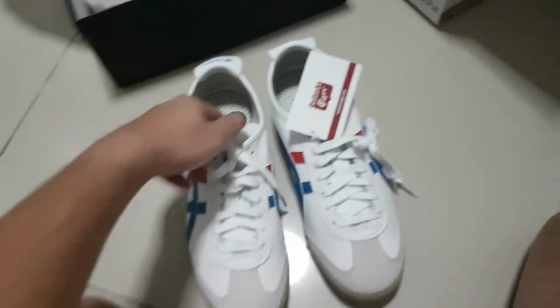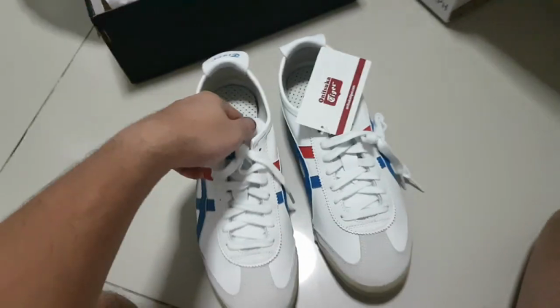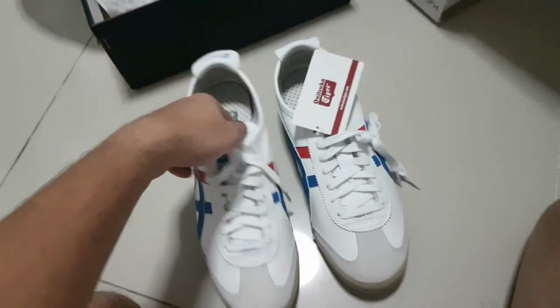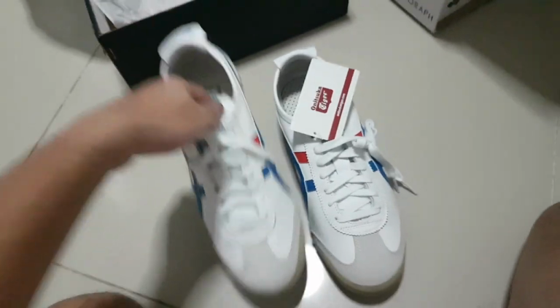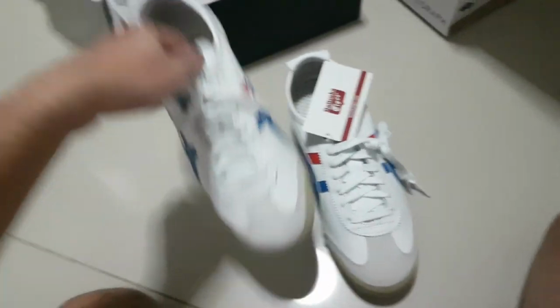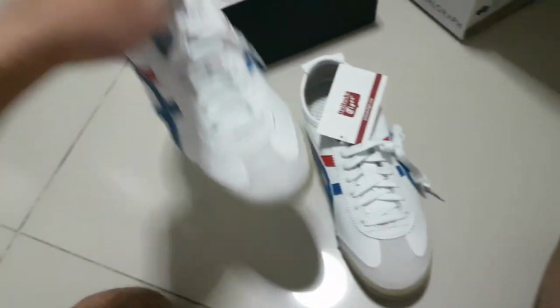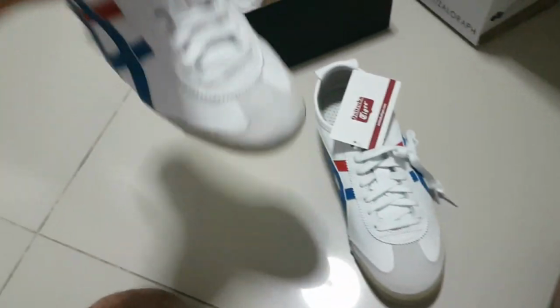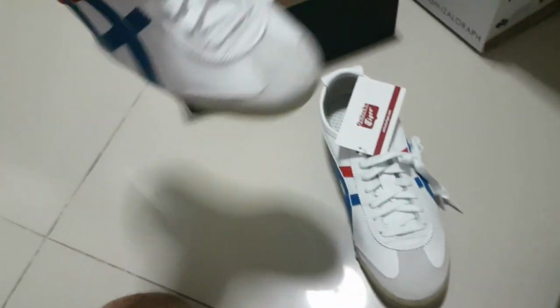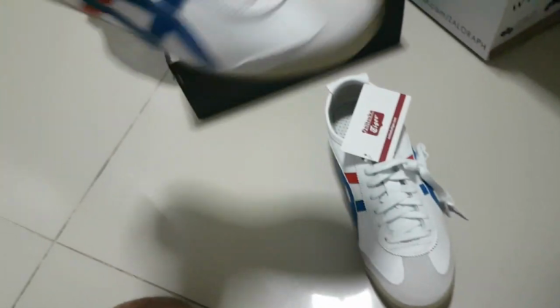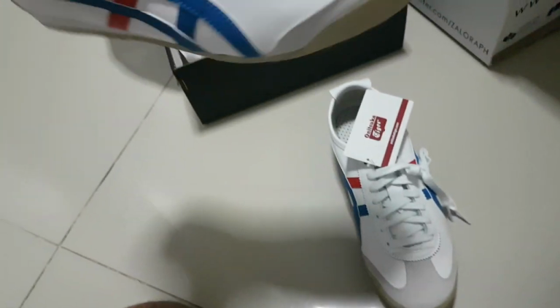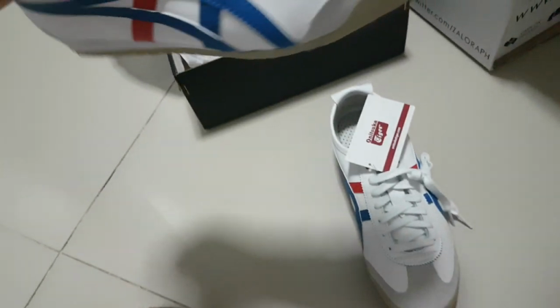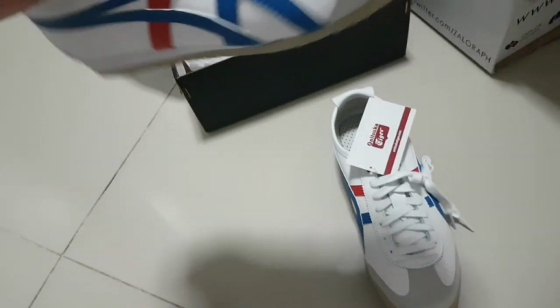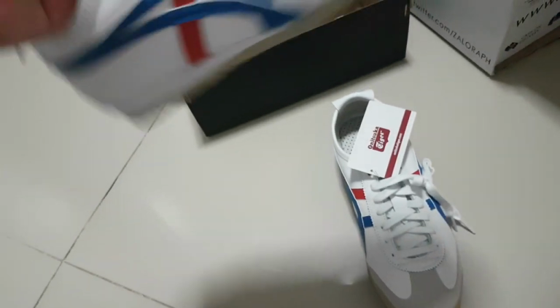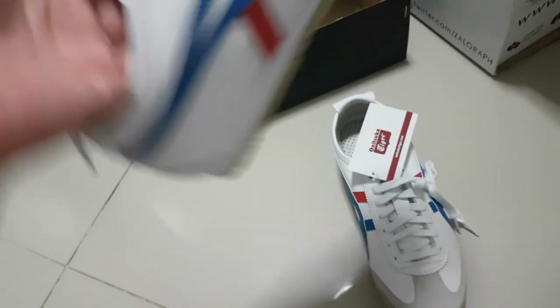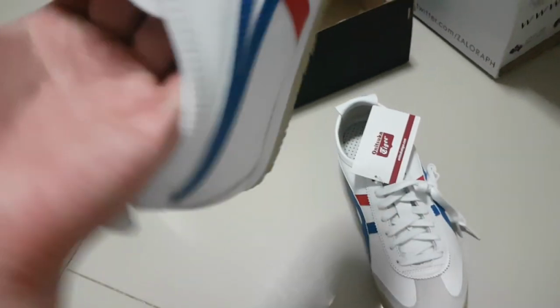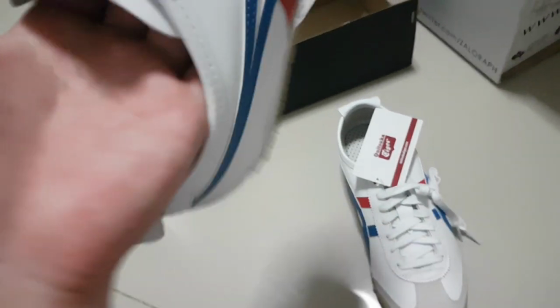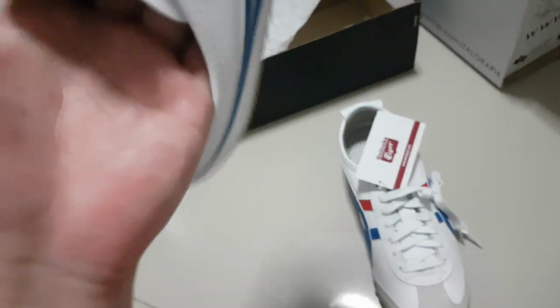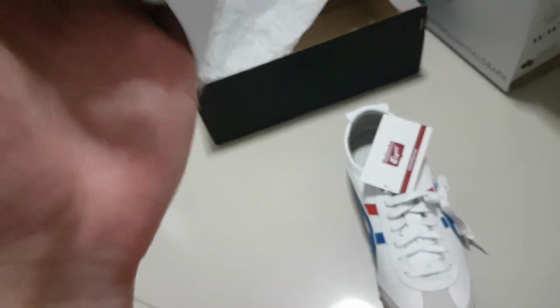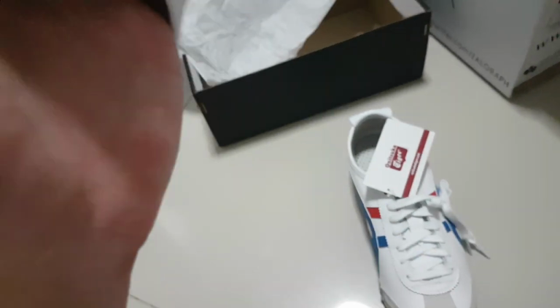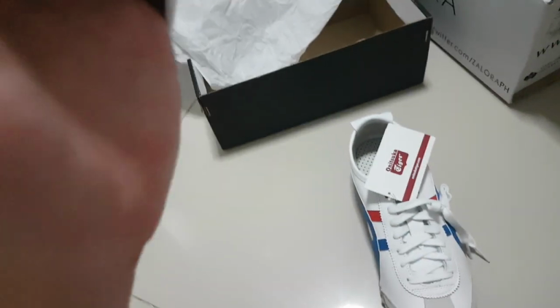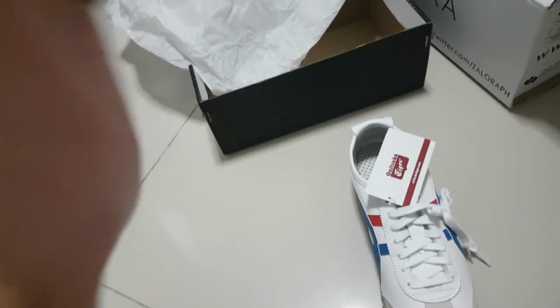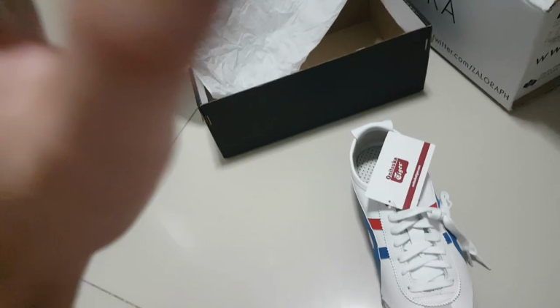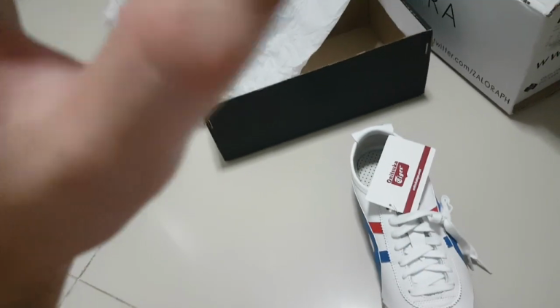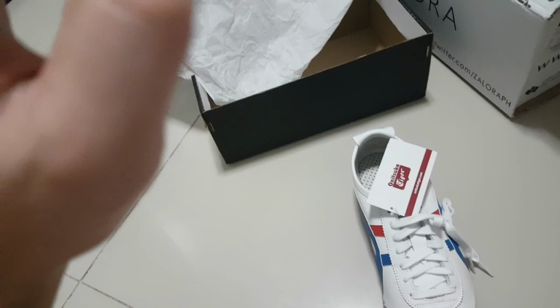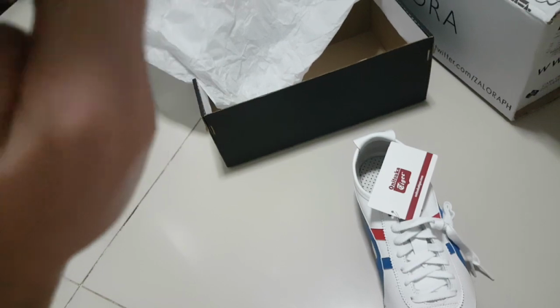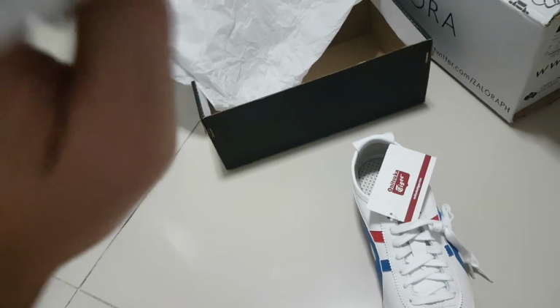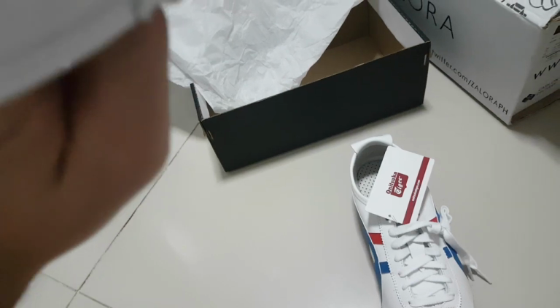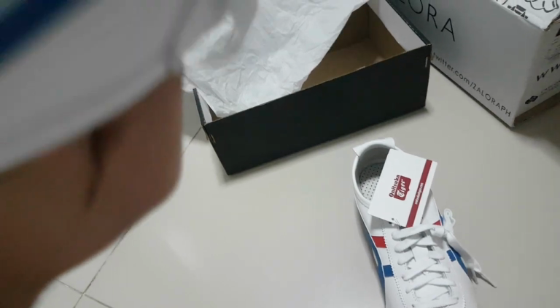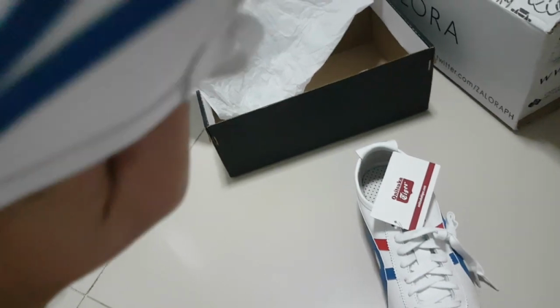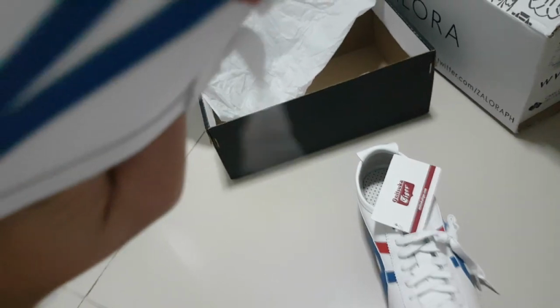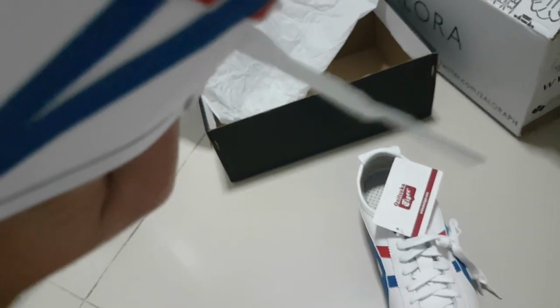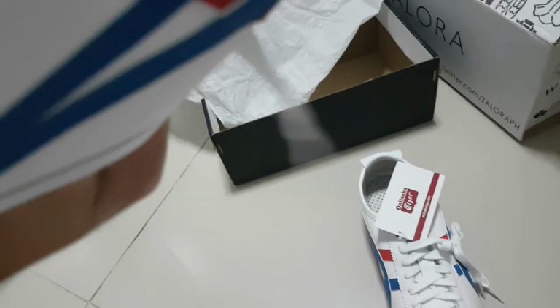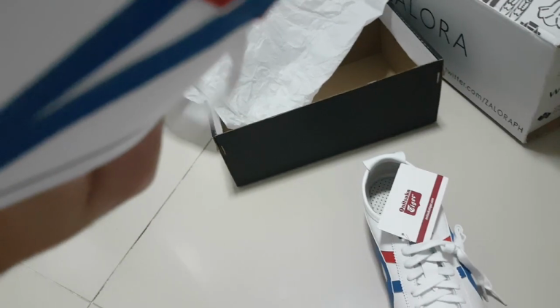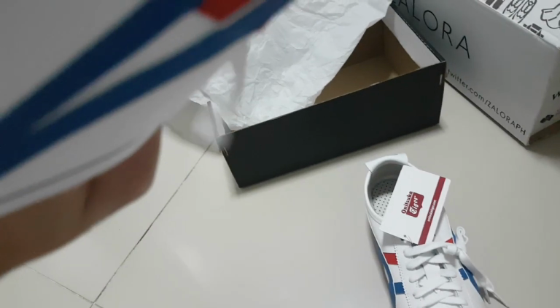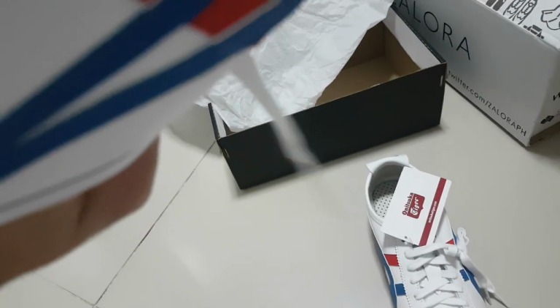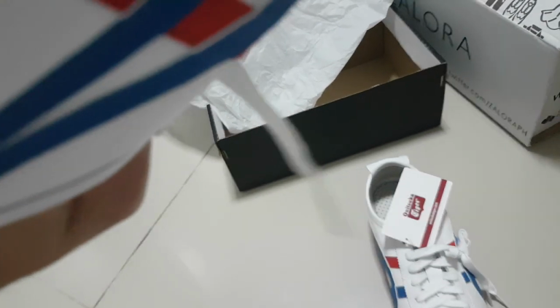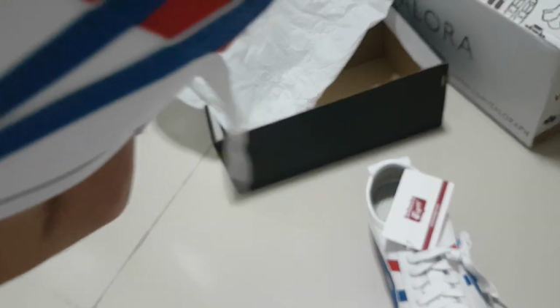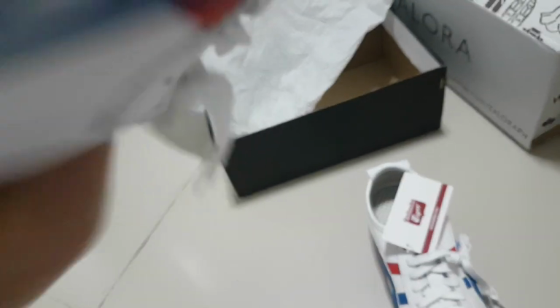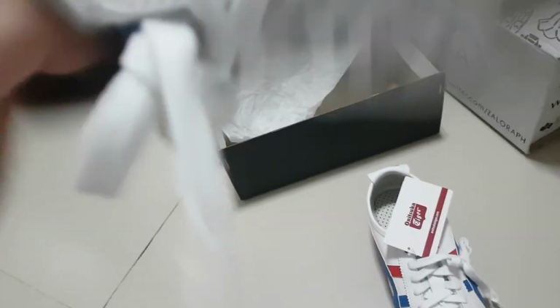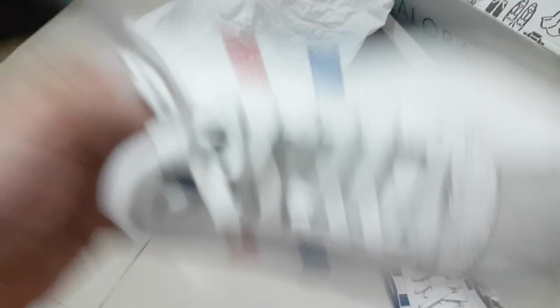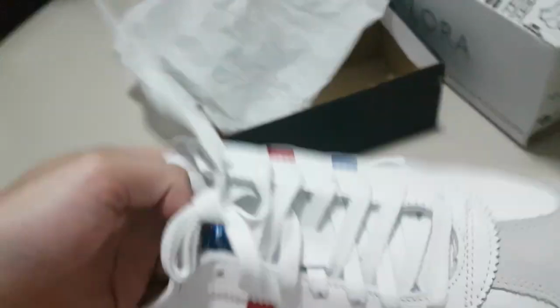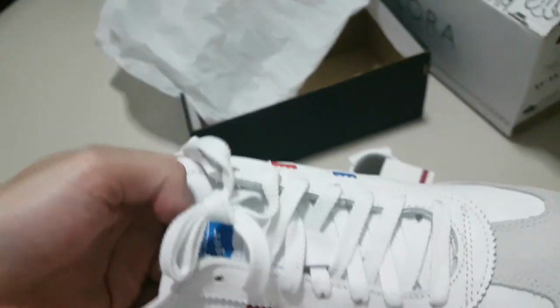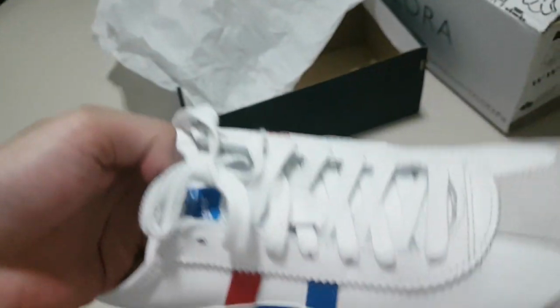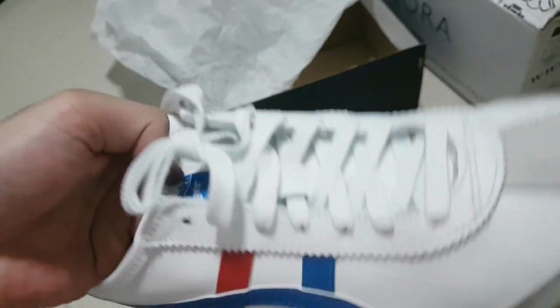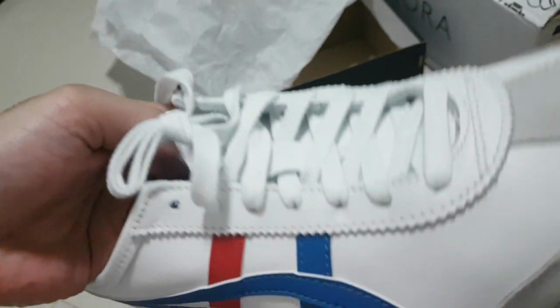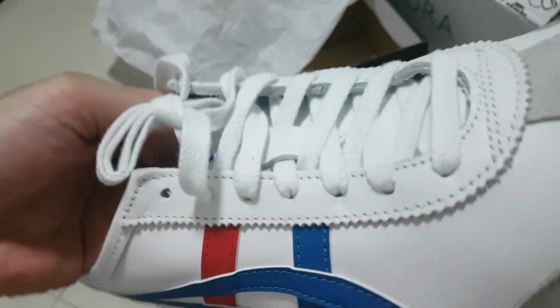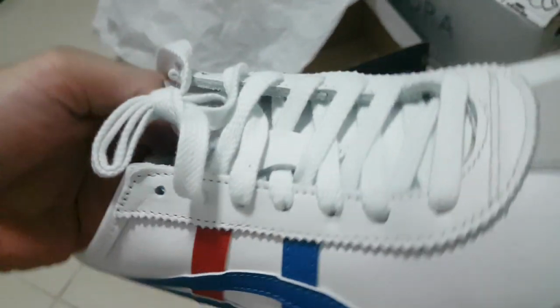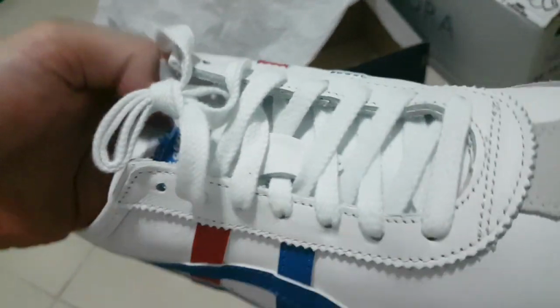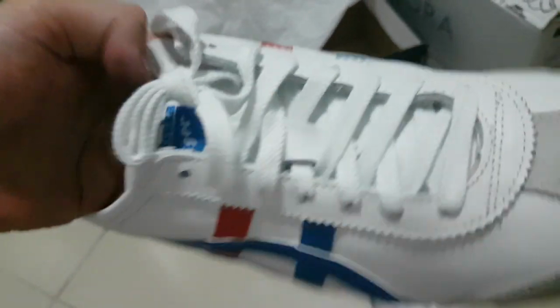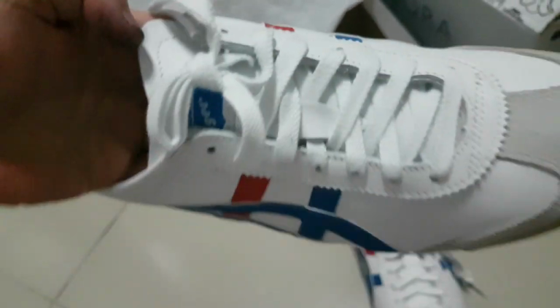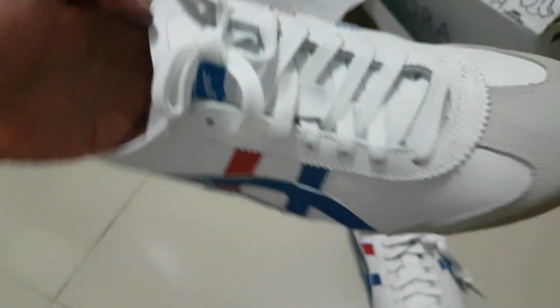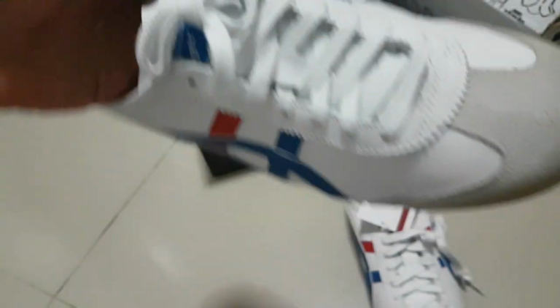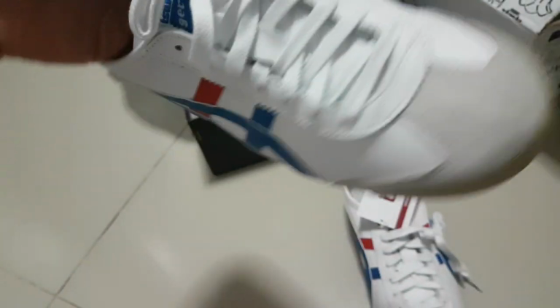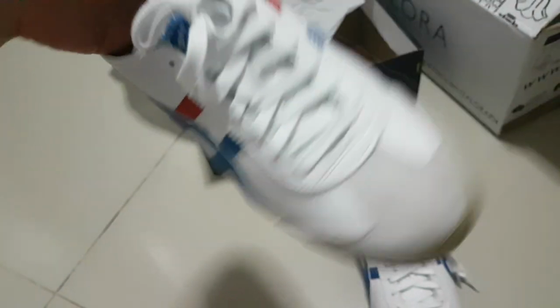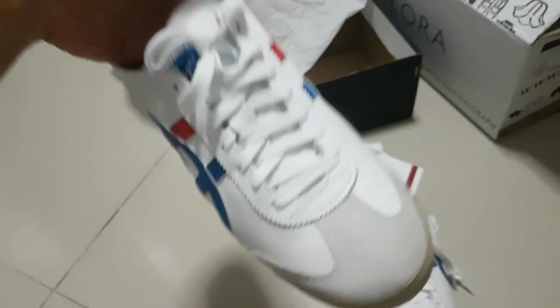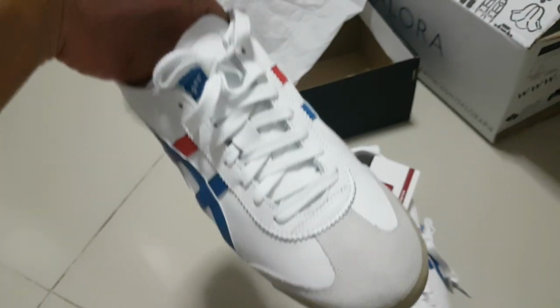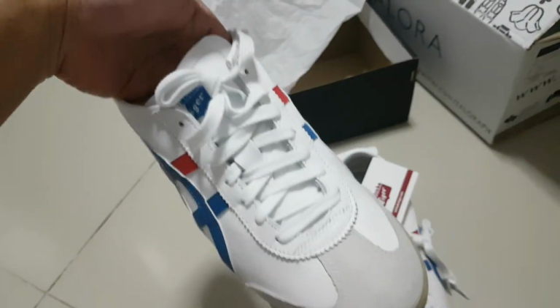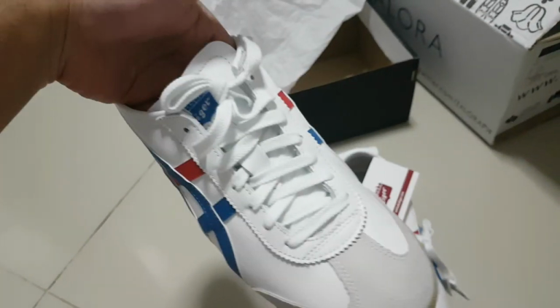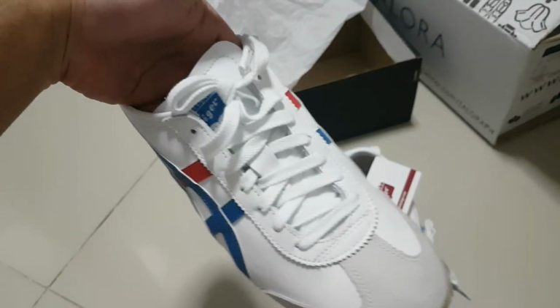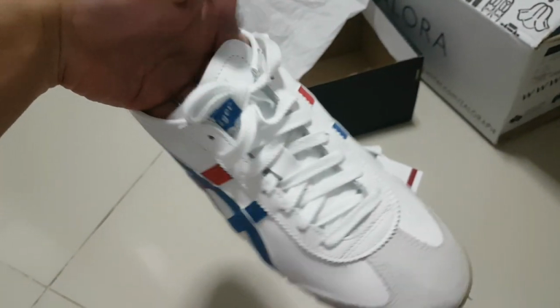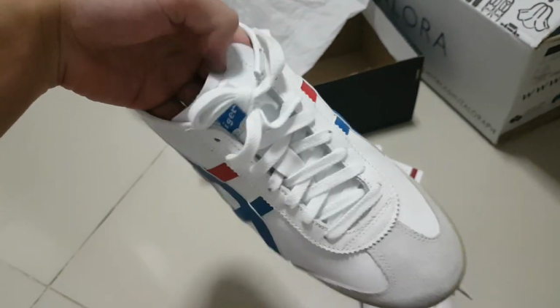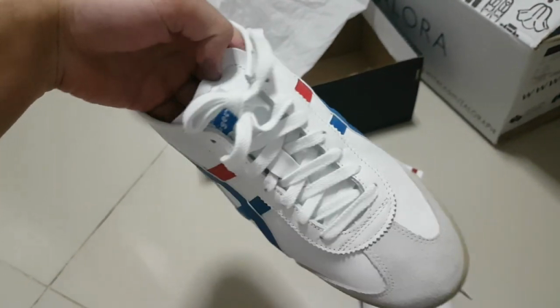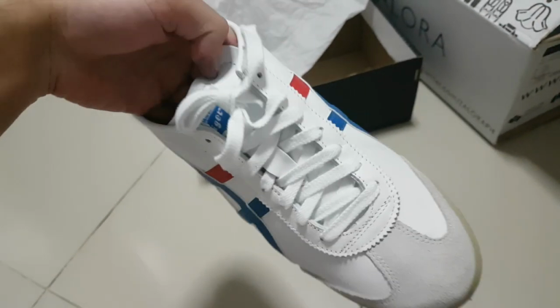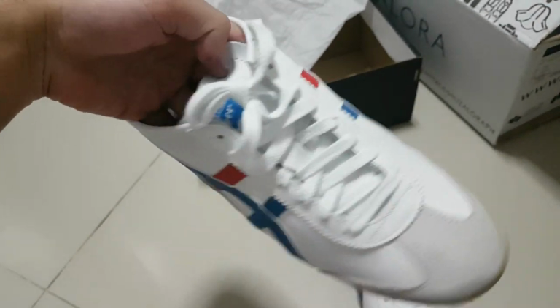This is the first pair of Onitsuka that I got from Zadora.